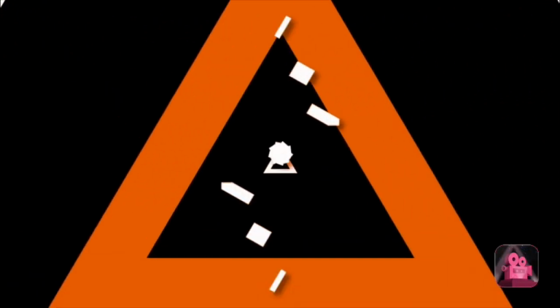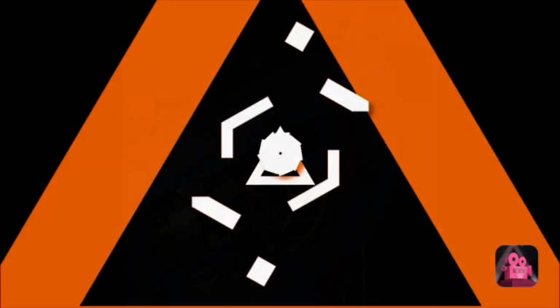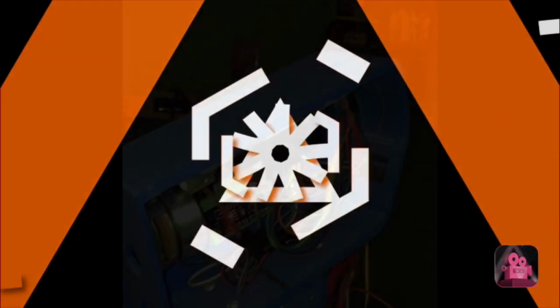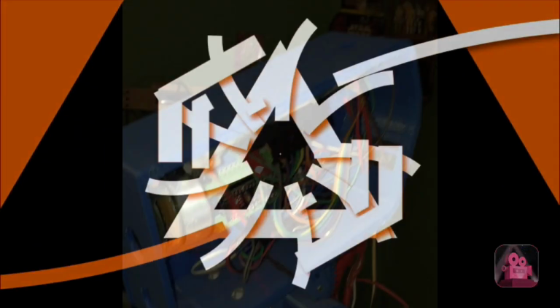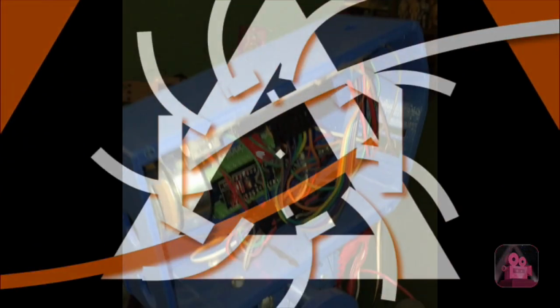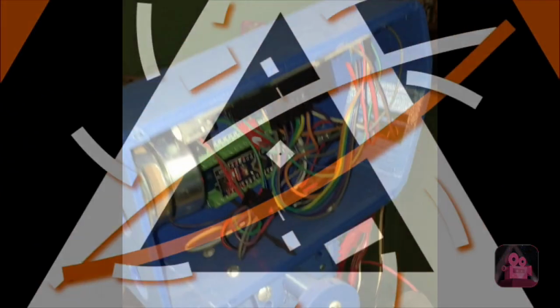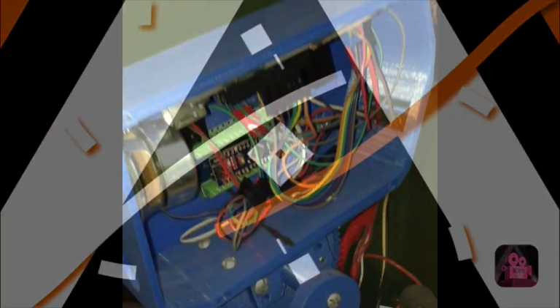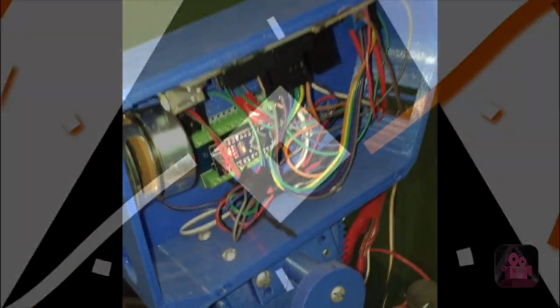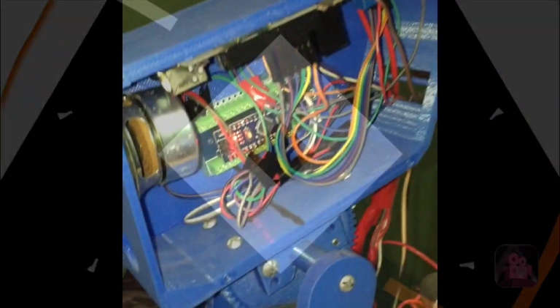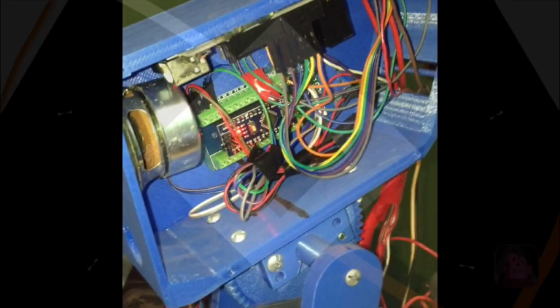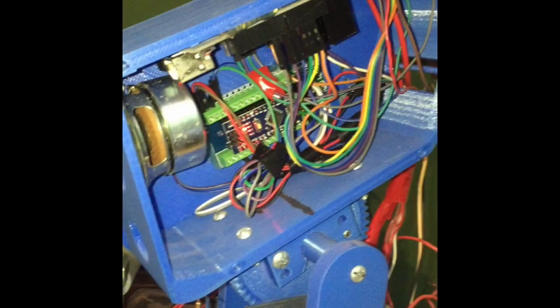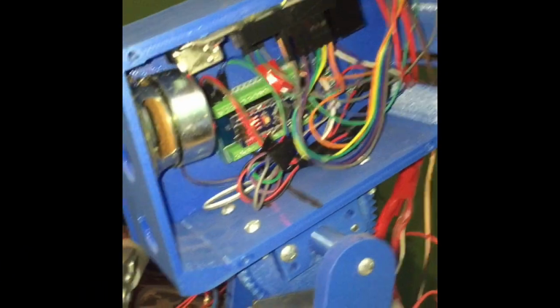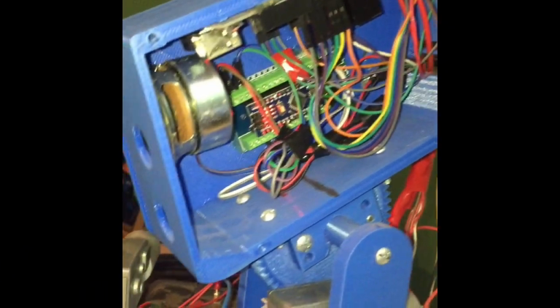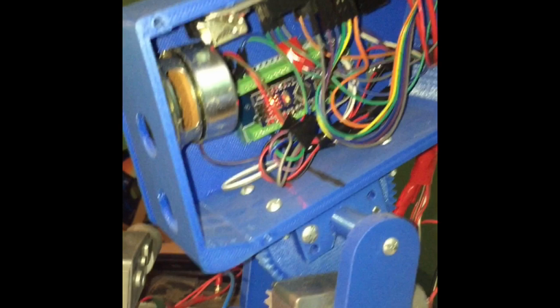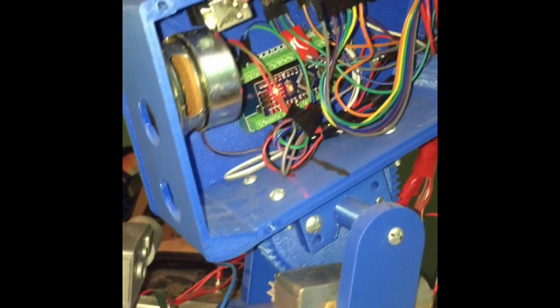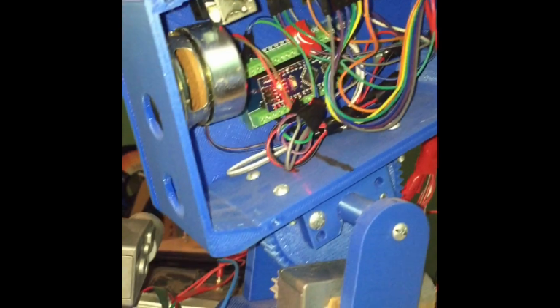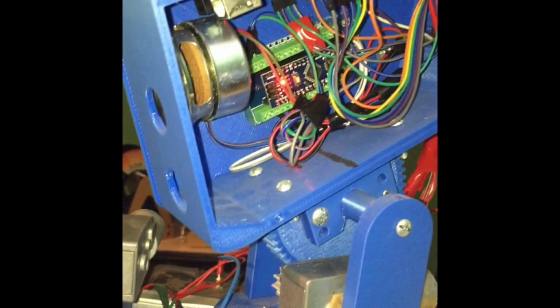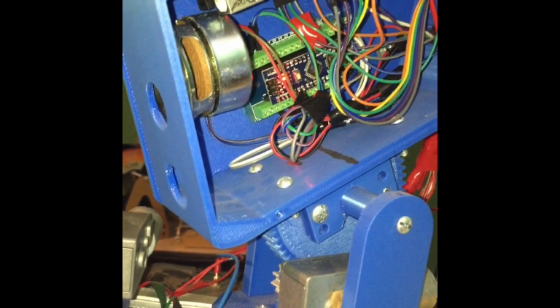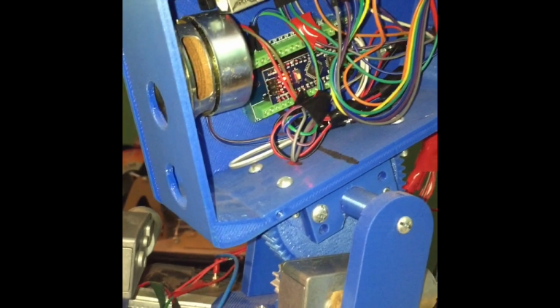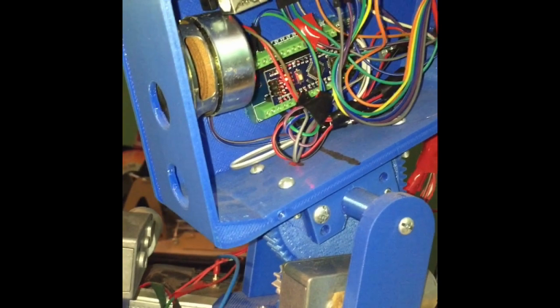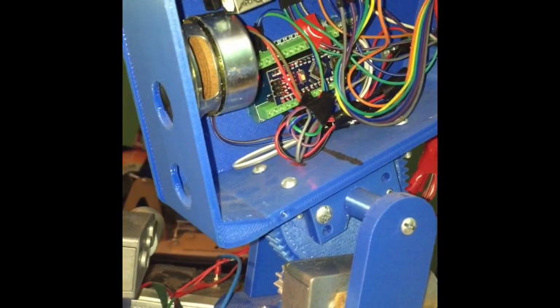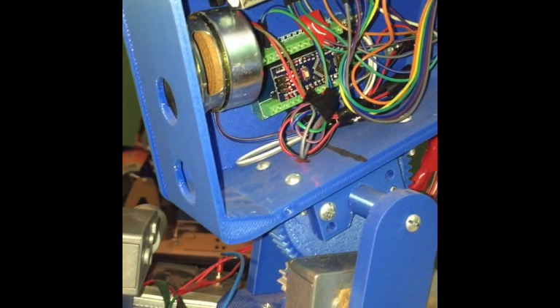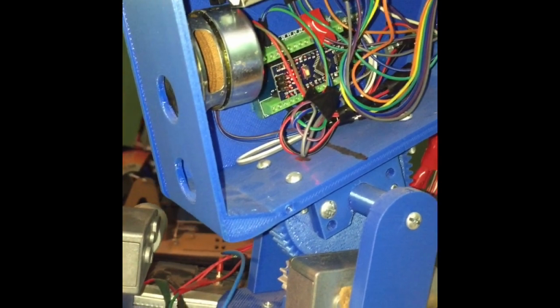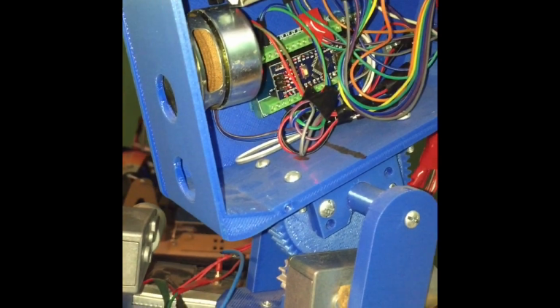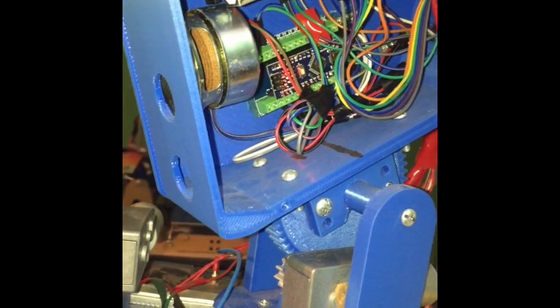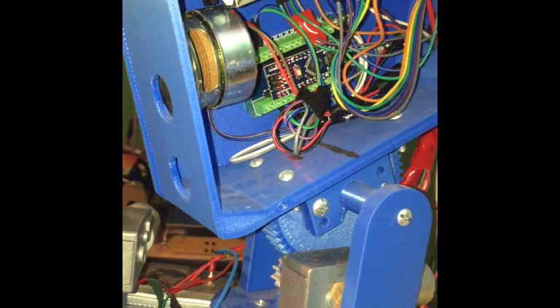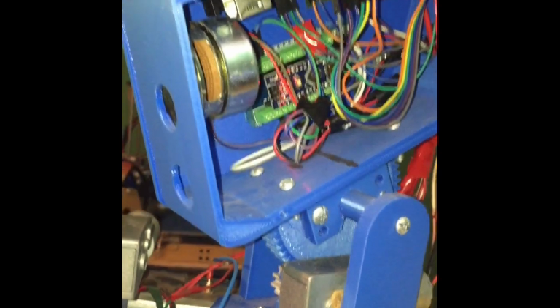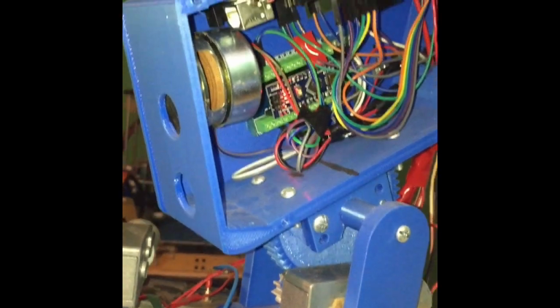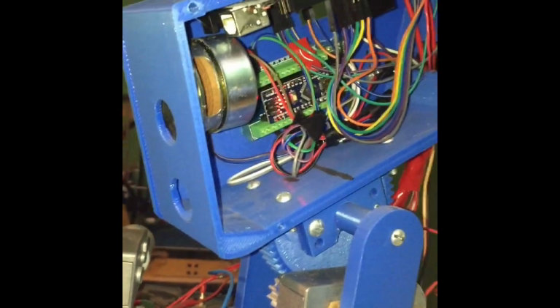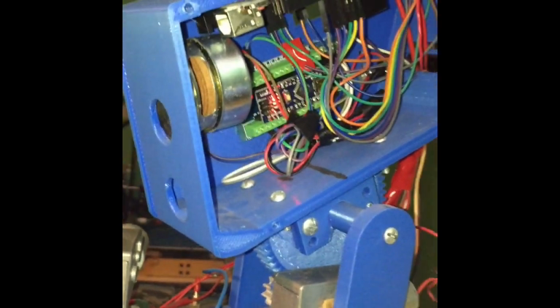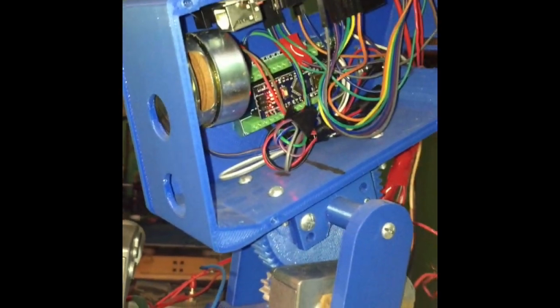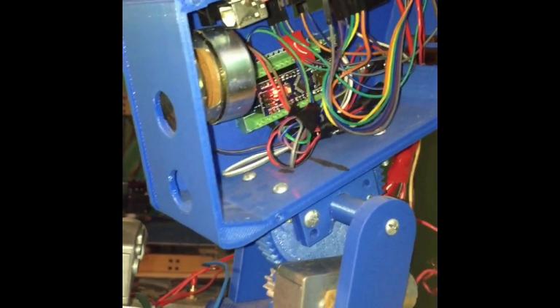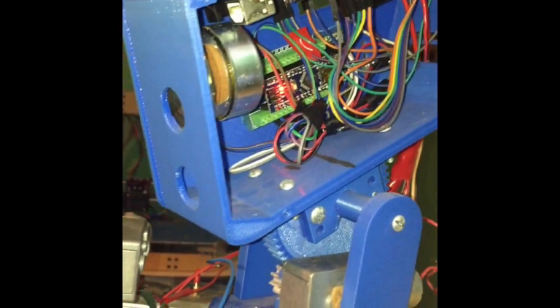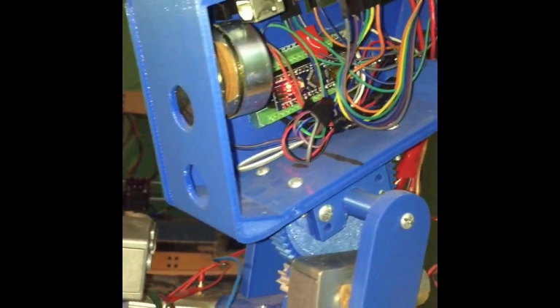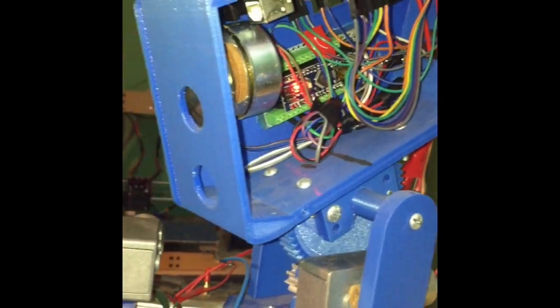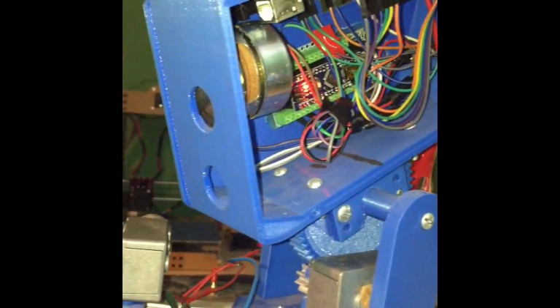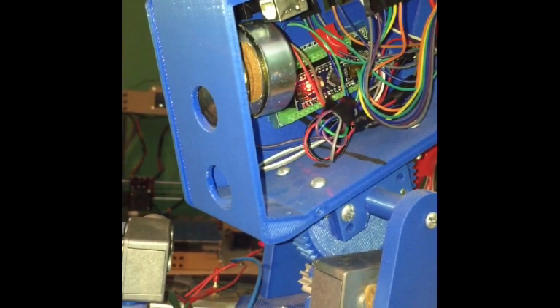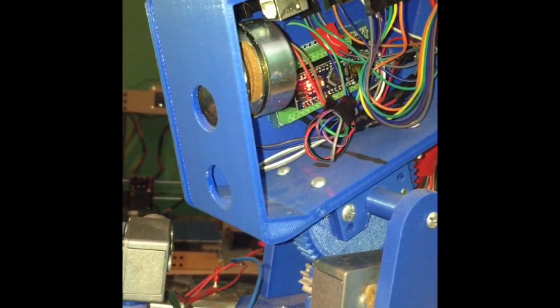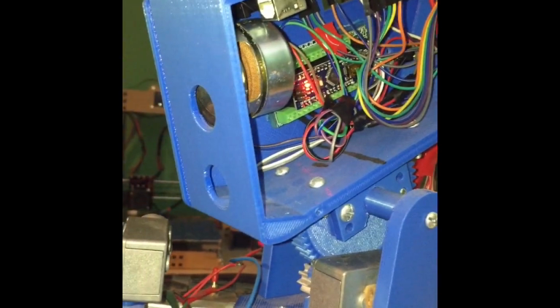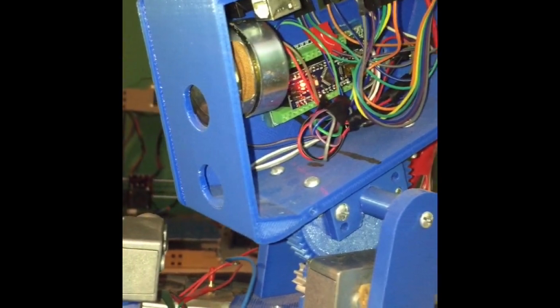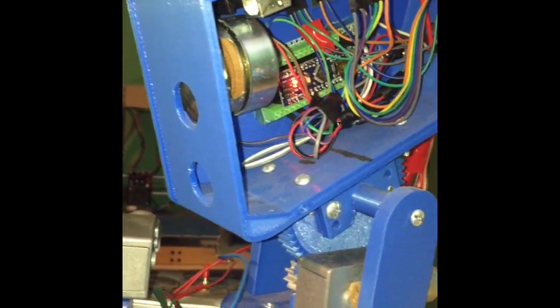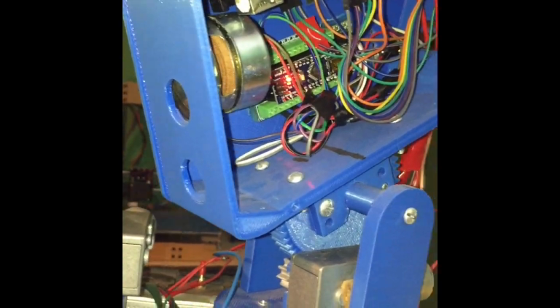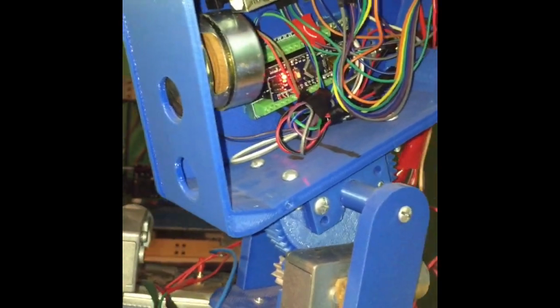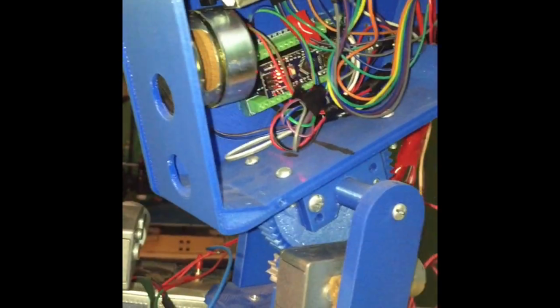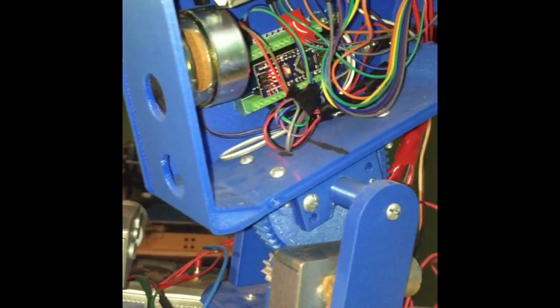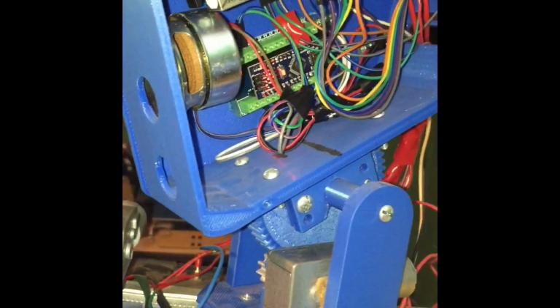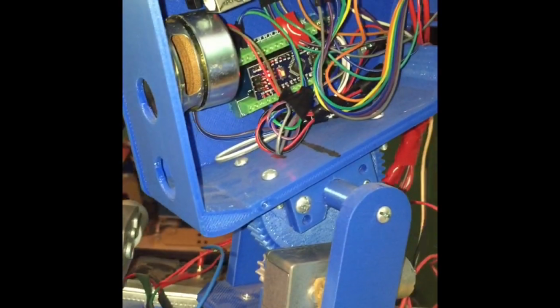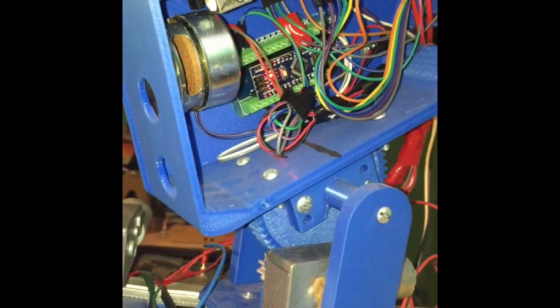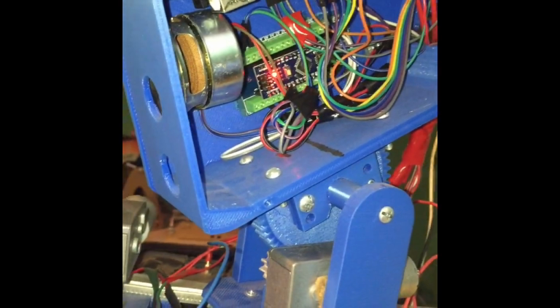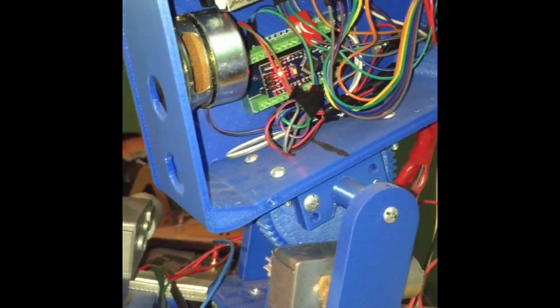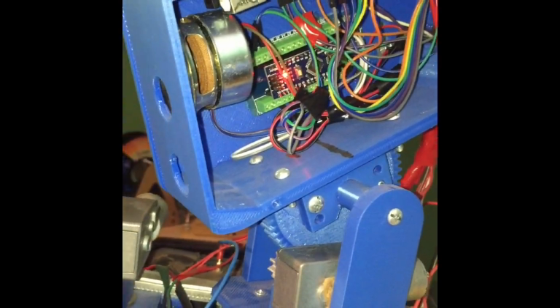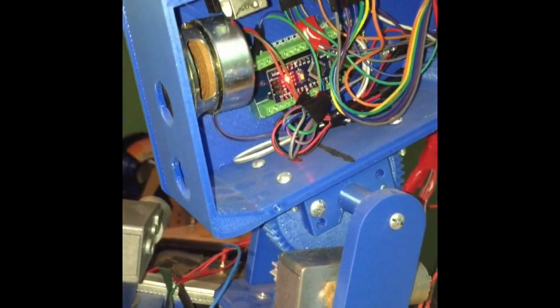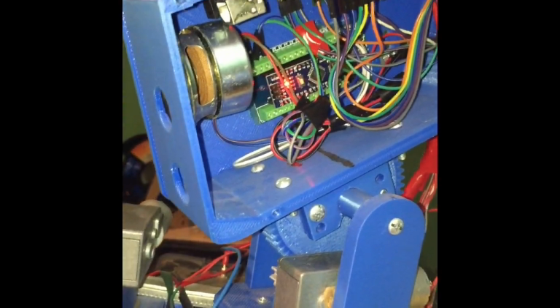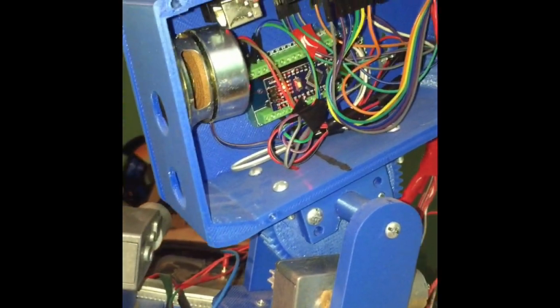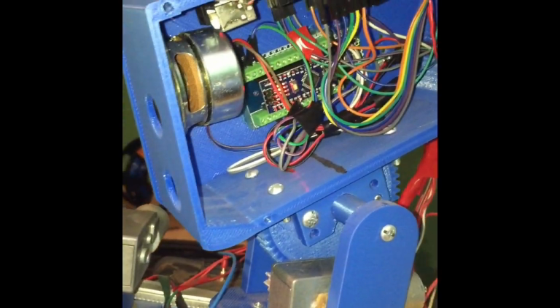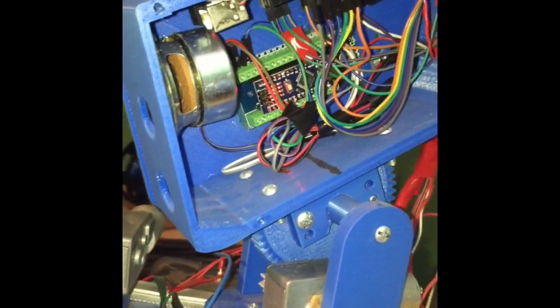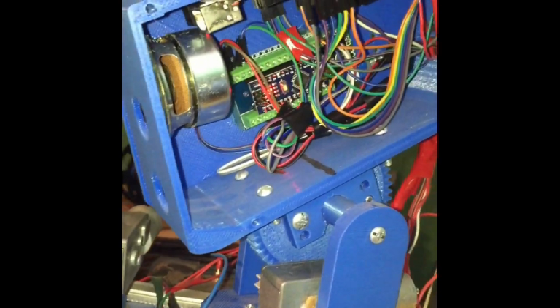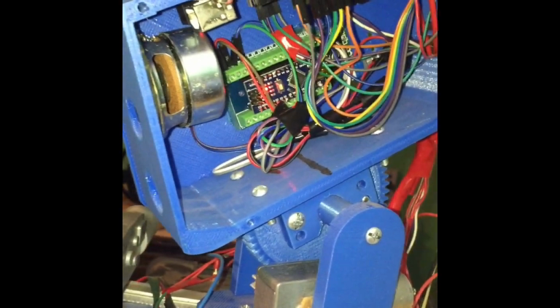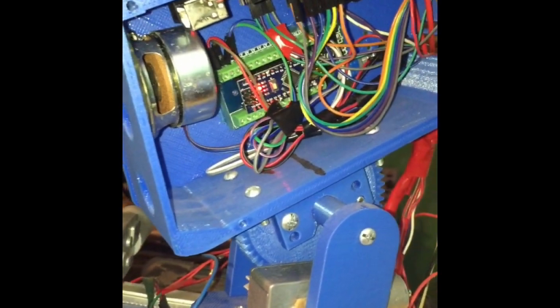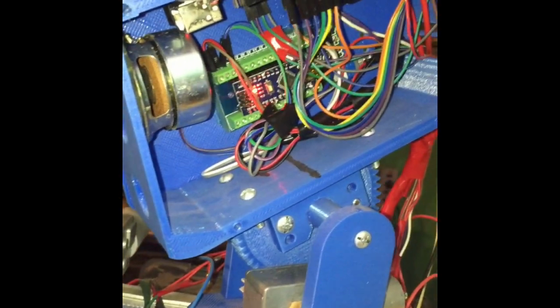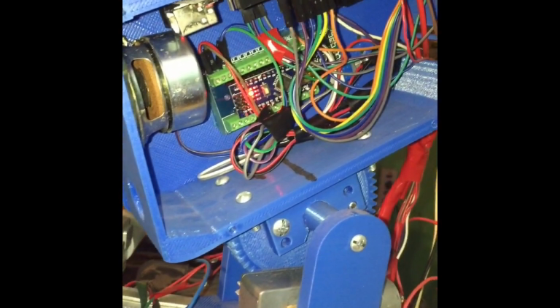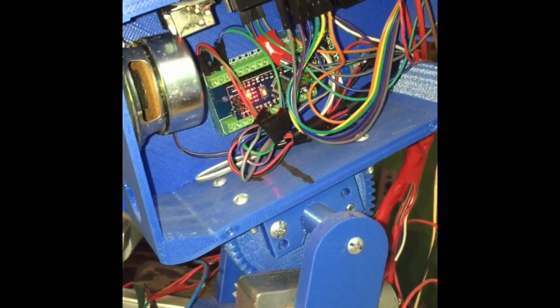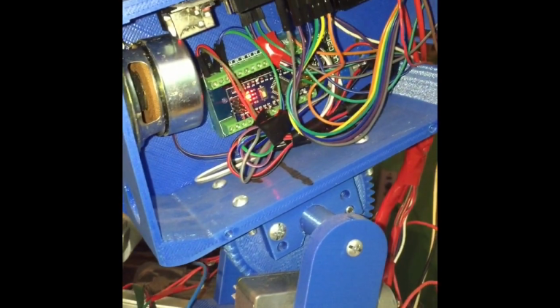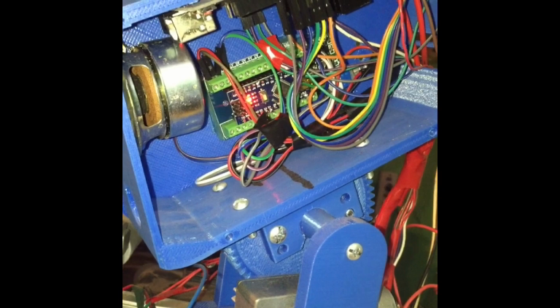Hello everyone, welcome back to SilverOctagon Technologies. In this video I'm going to be demonstrating SD1's voice.